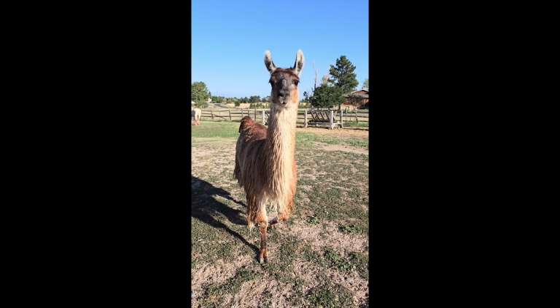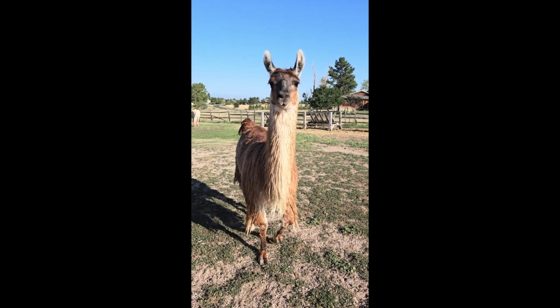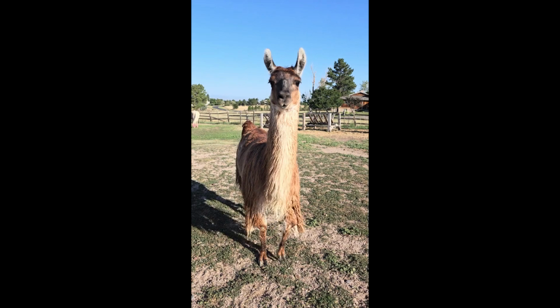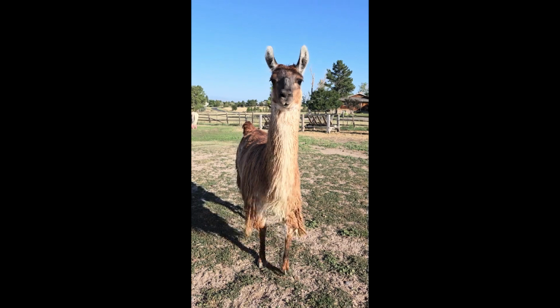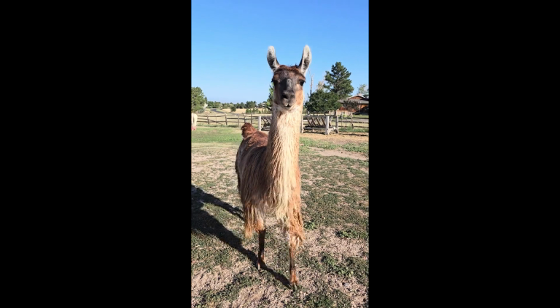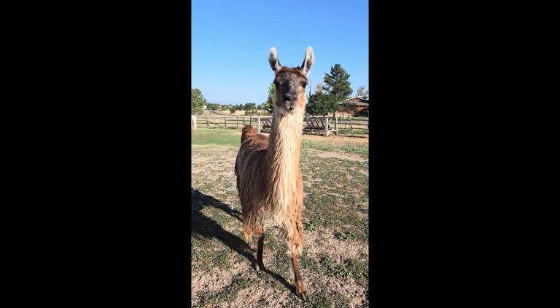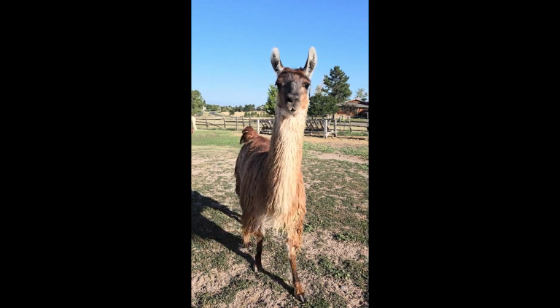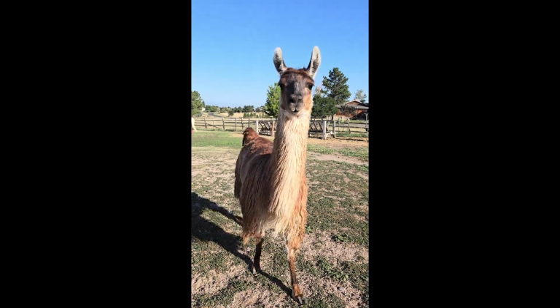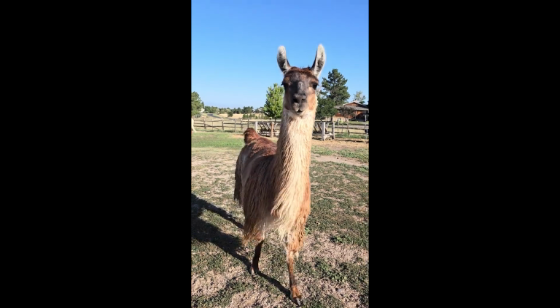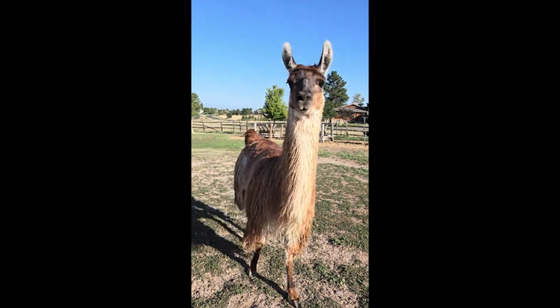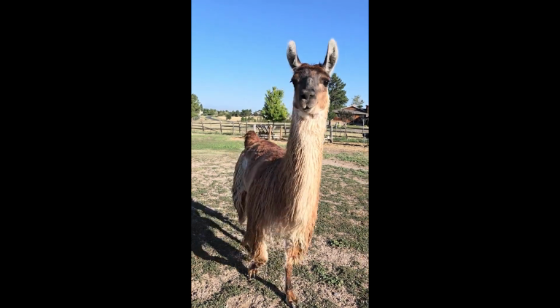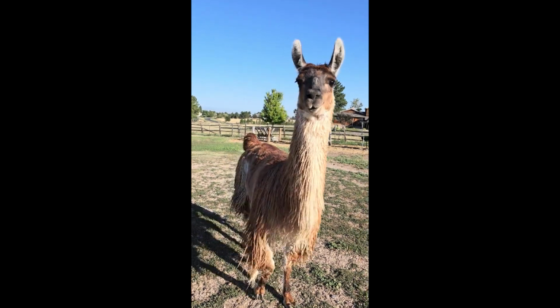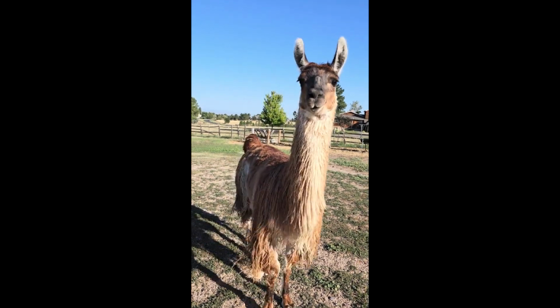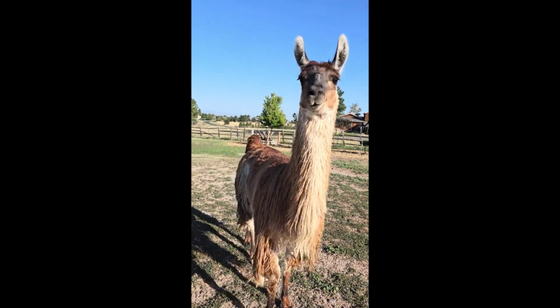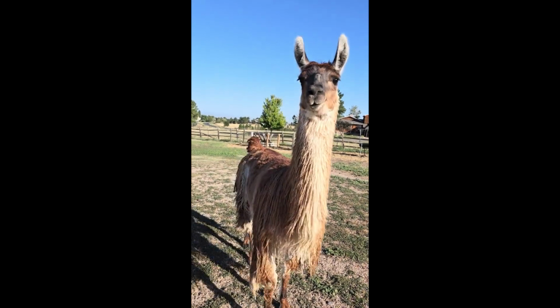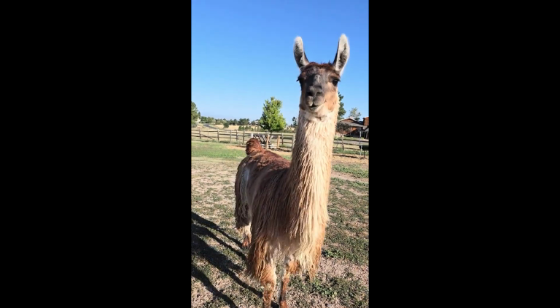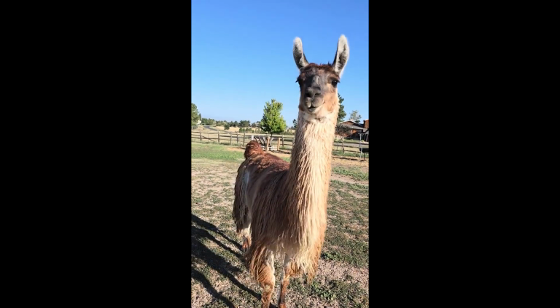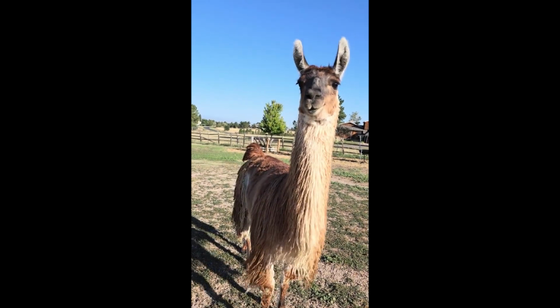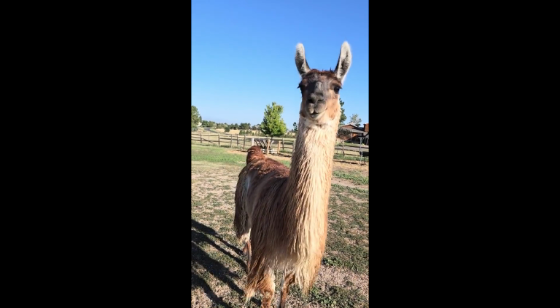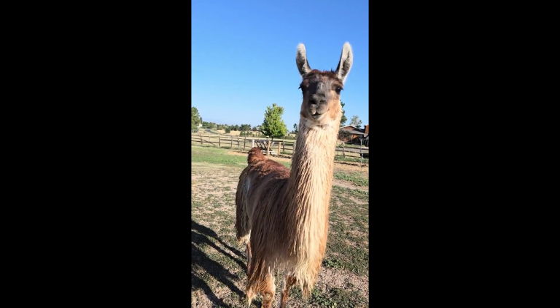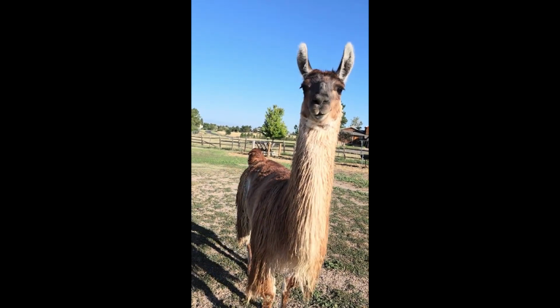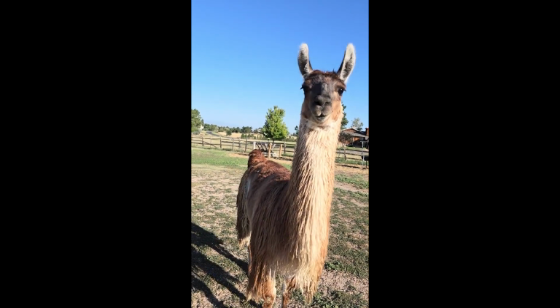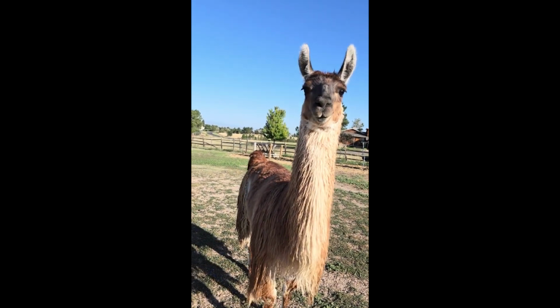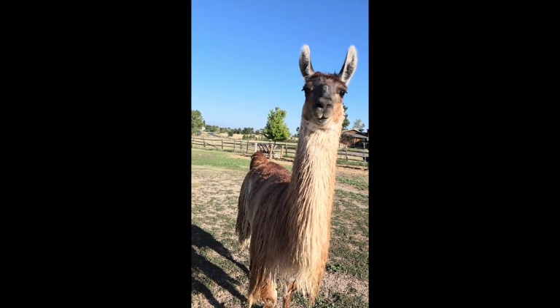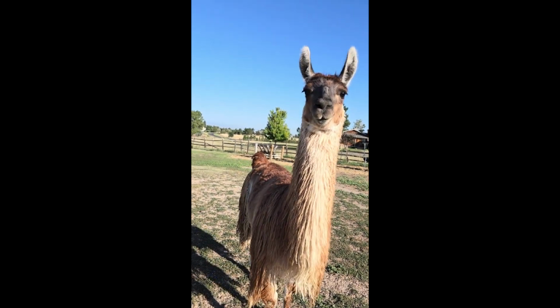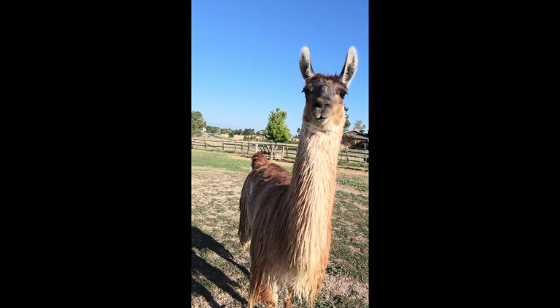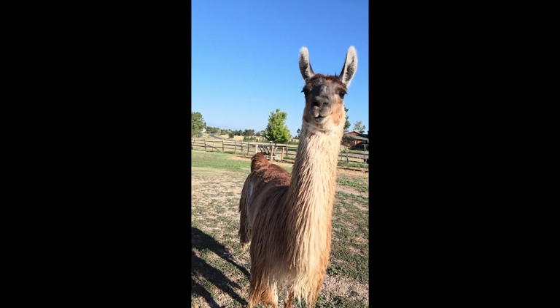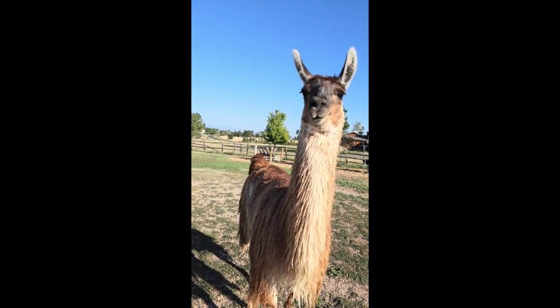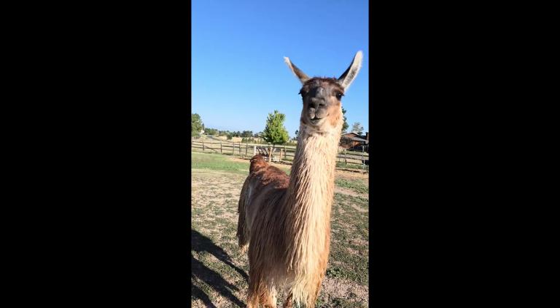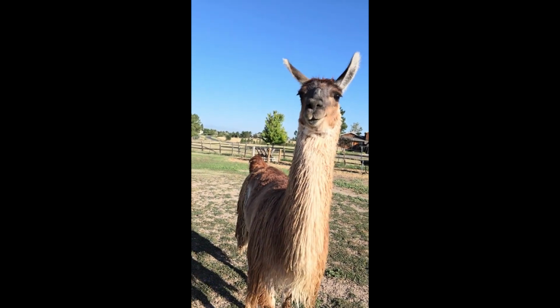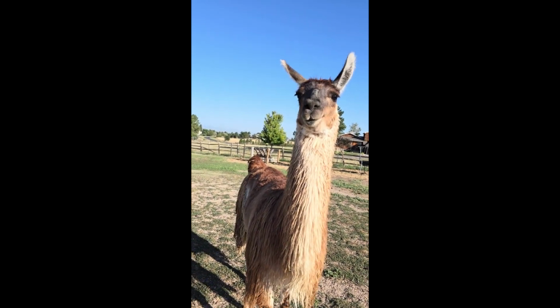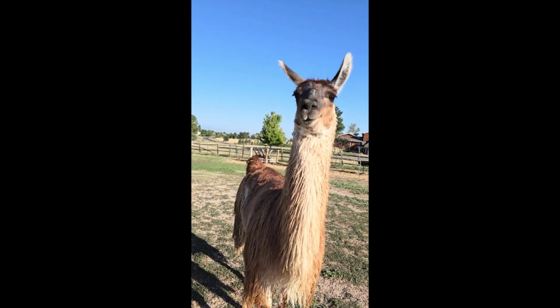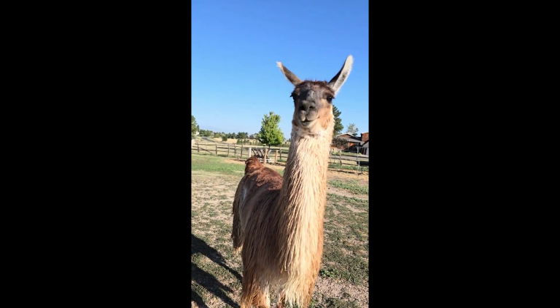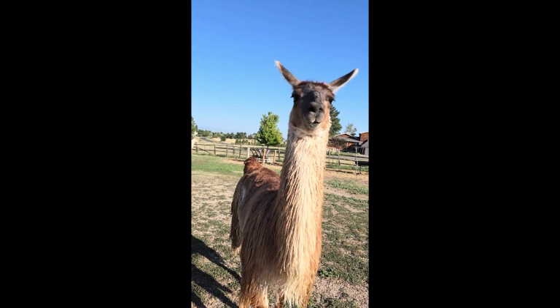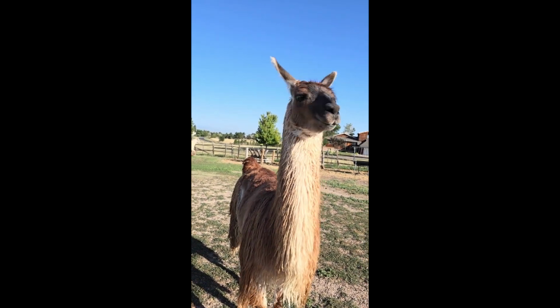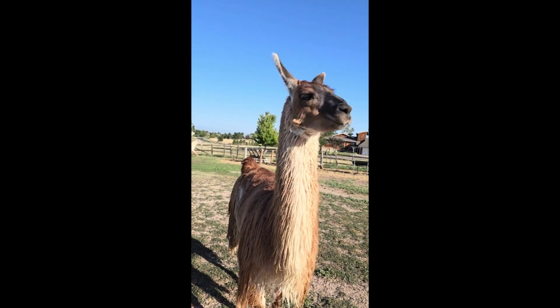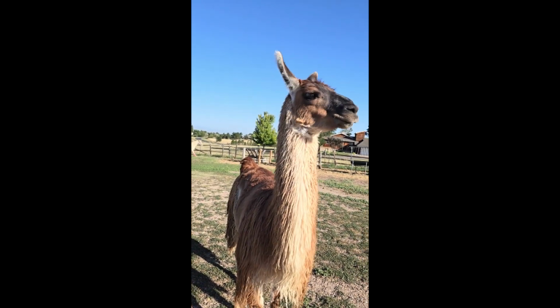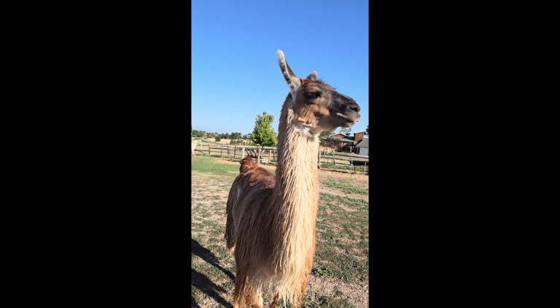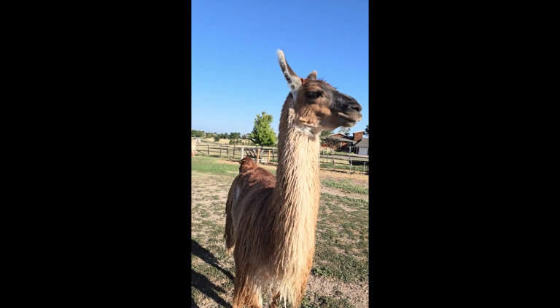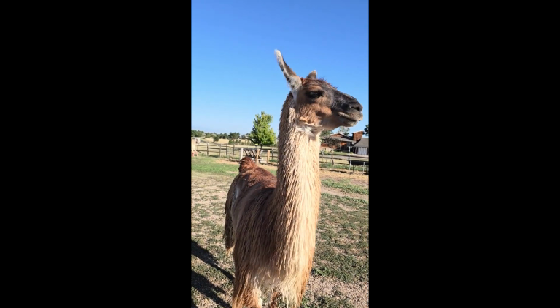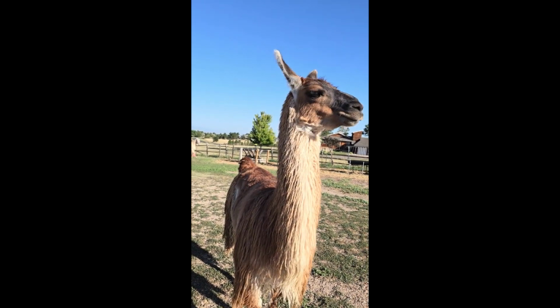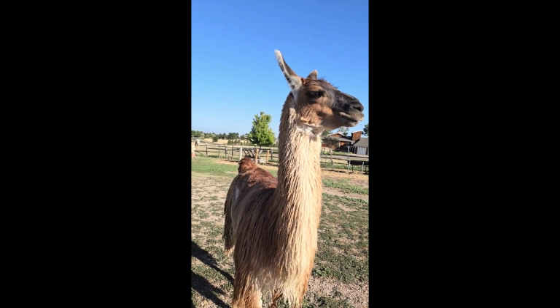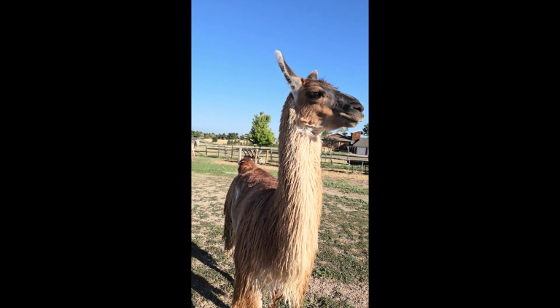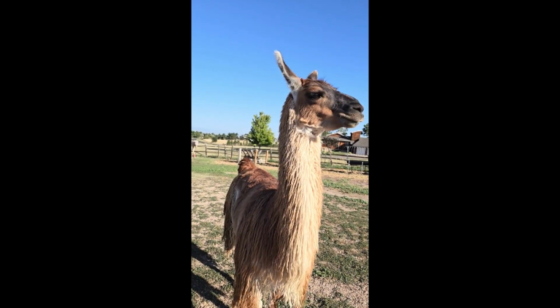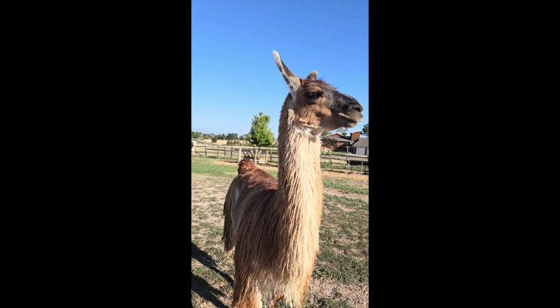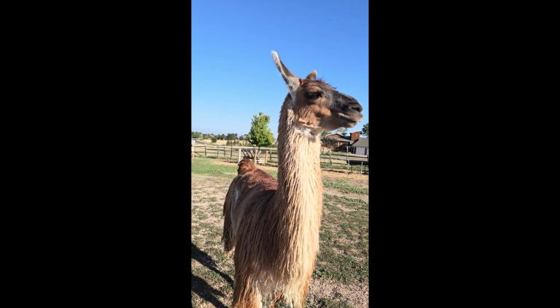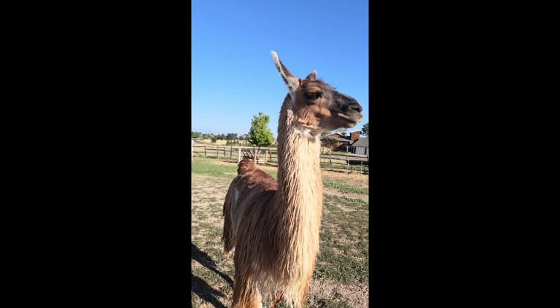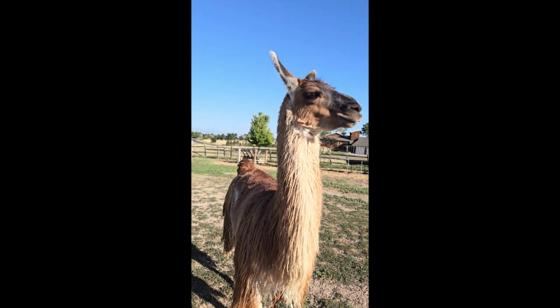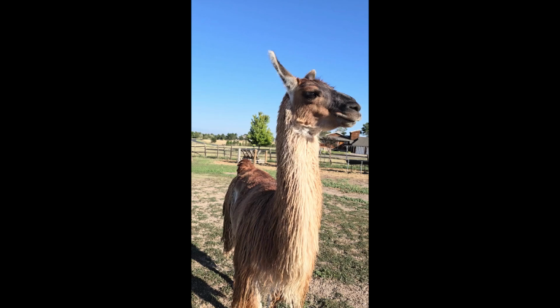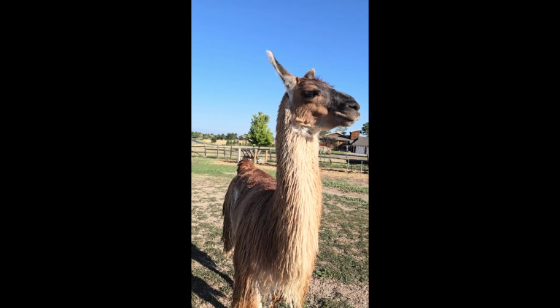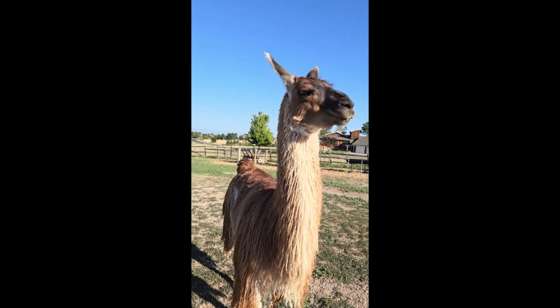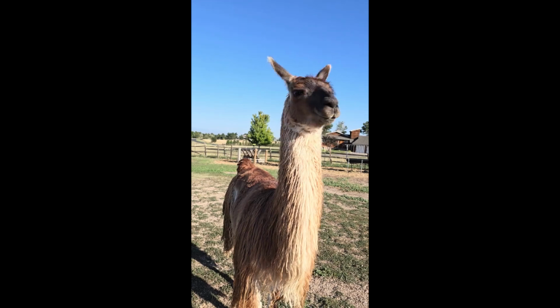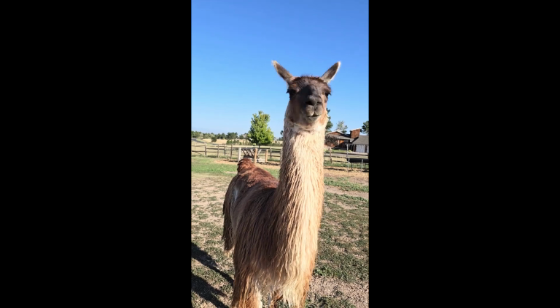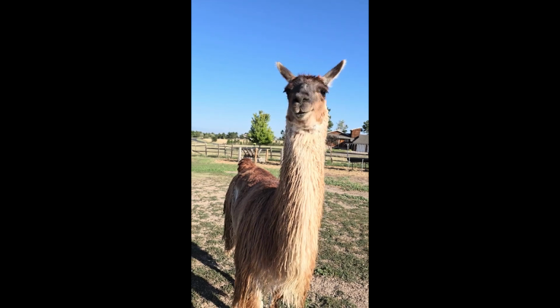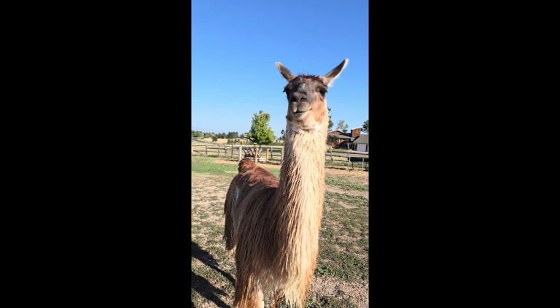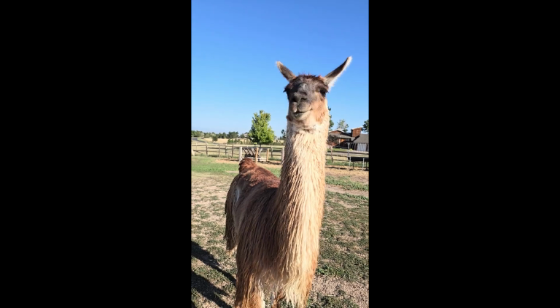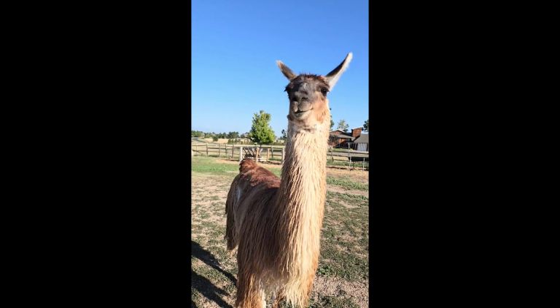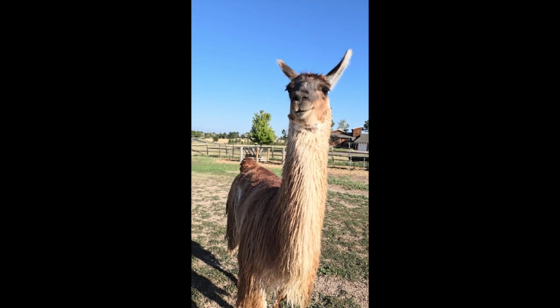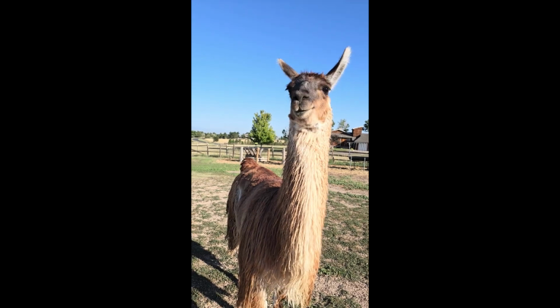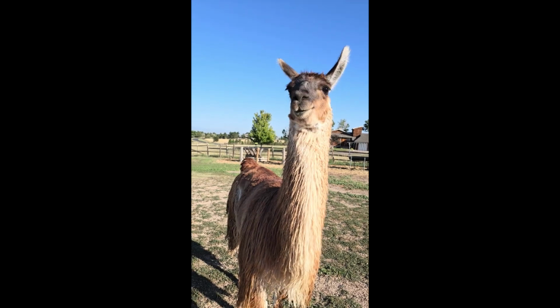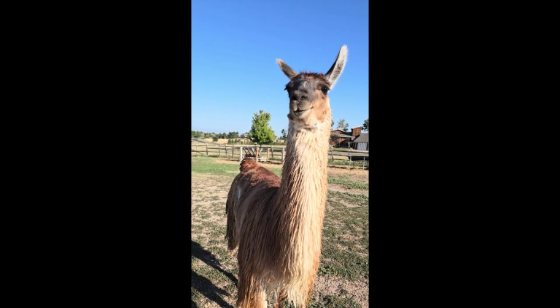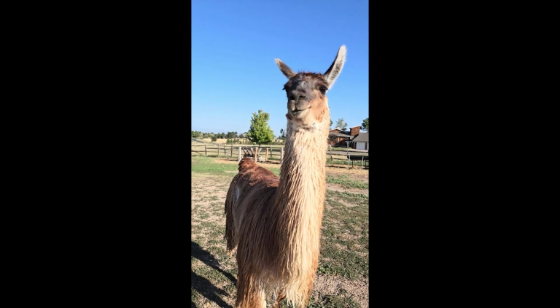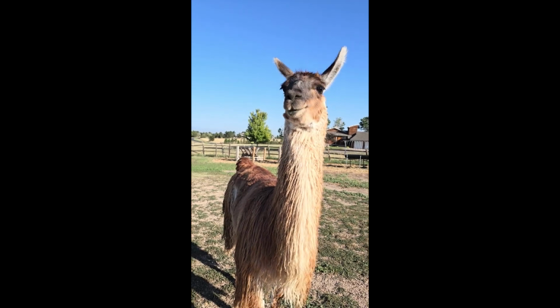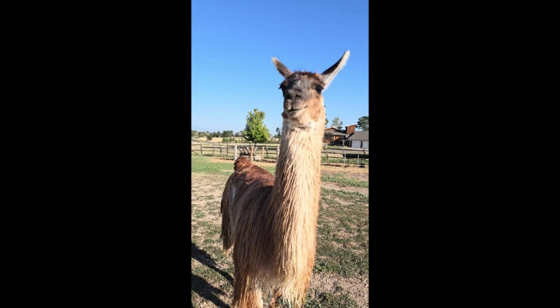Hi! Welcome to Edwards Animal Rescue in Parker. How are you? Today we're going to meet Rue and their two horses.